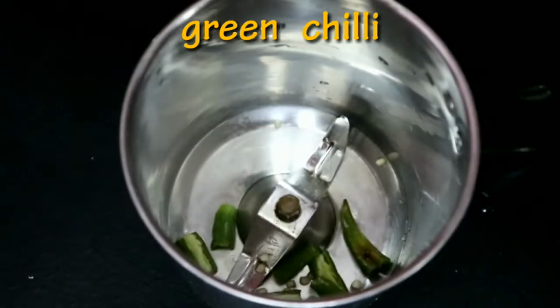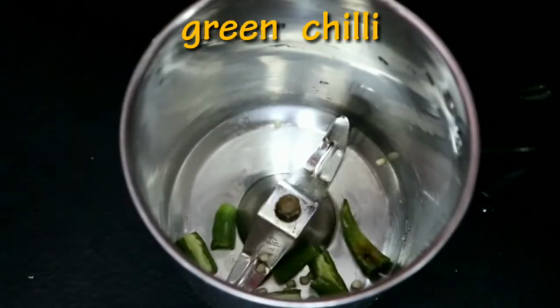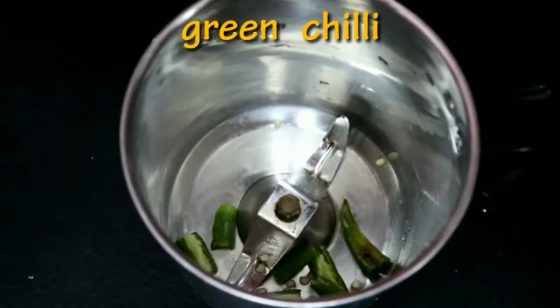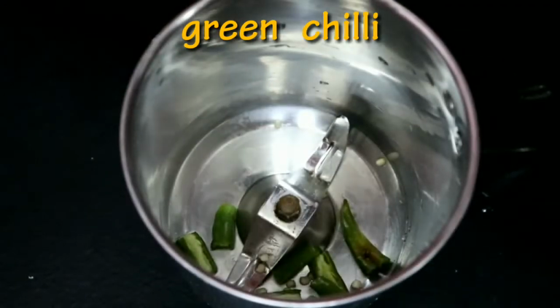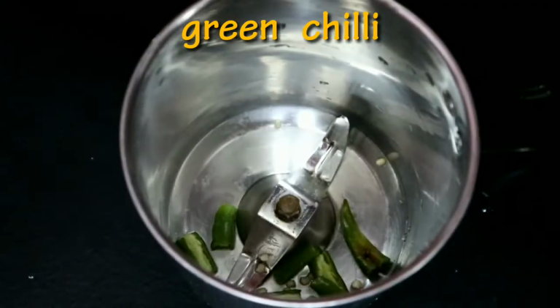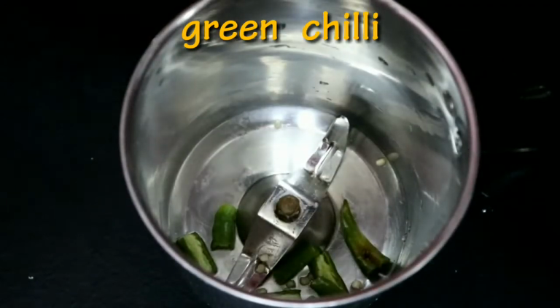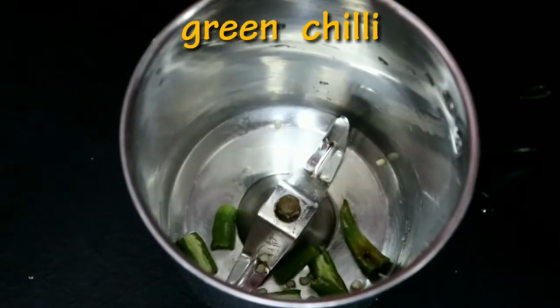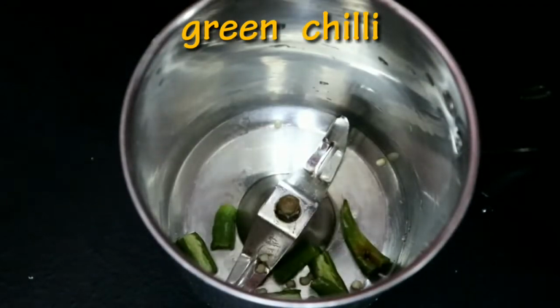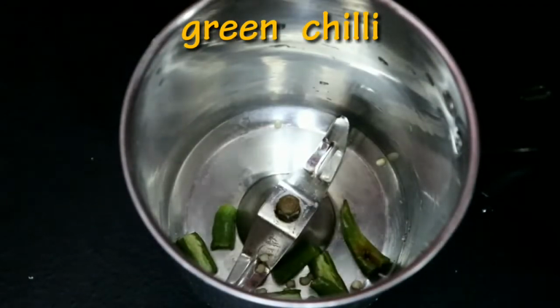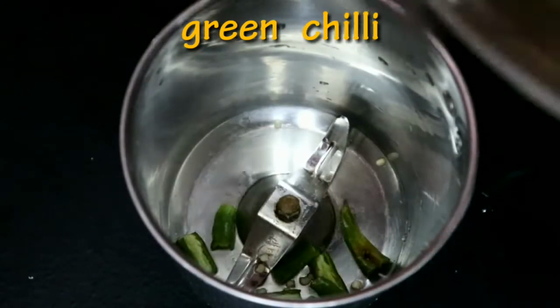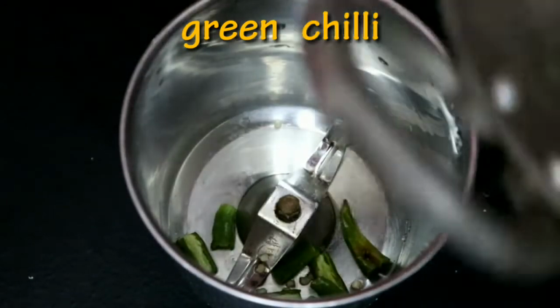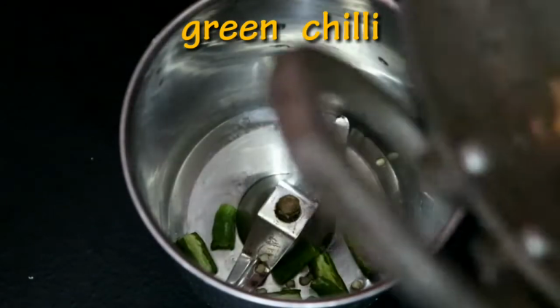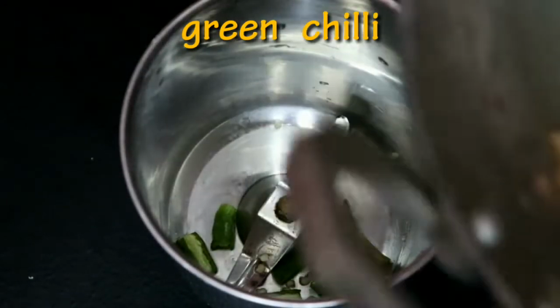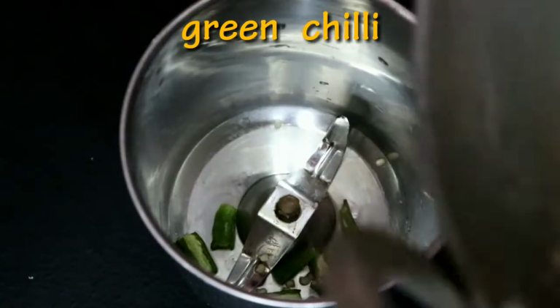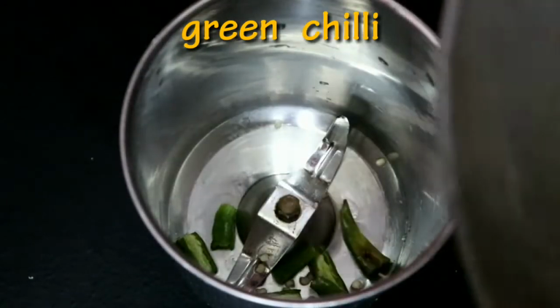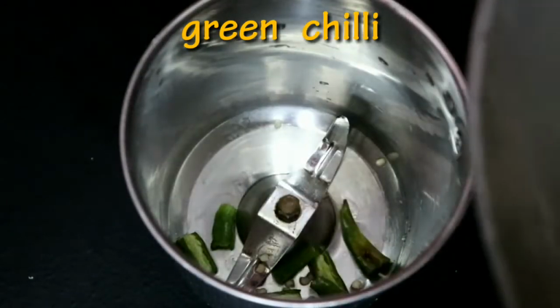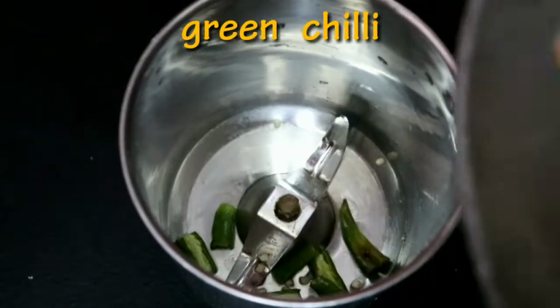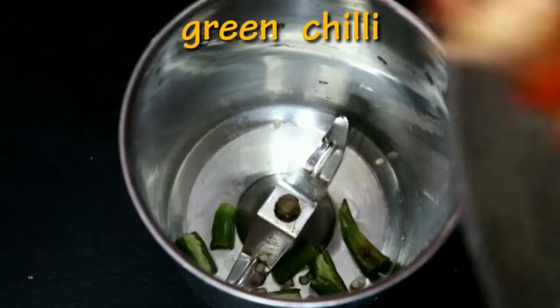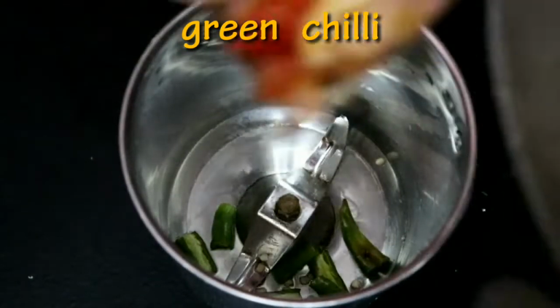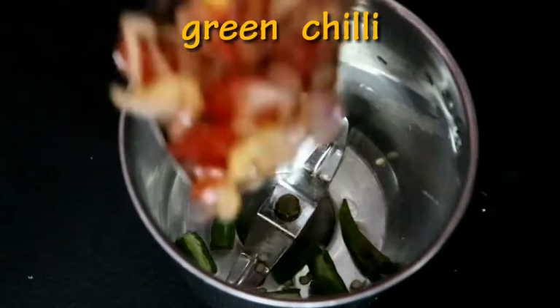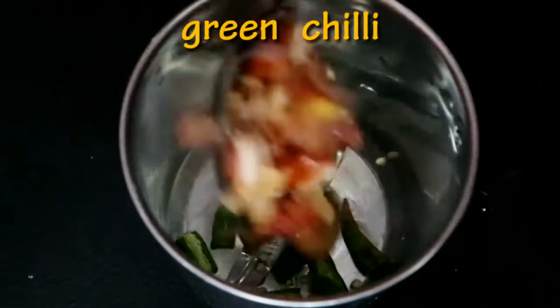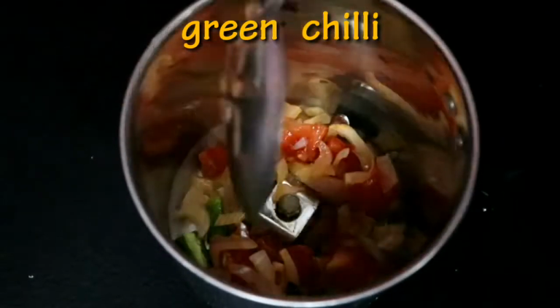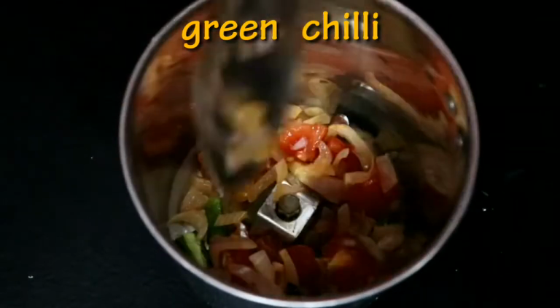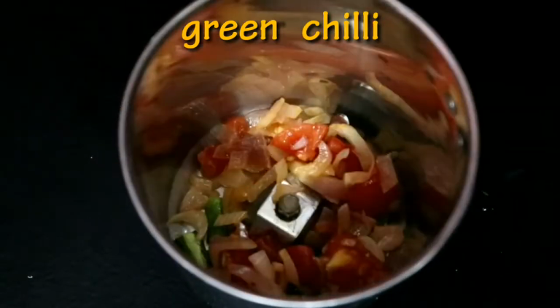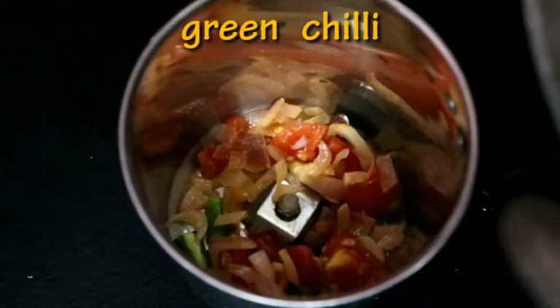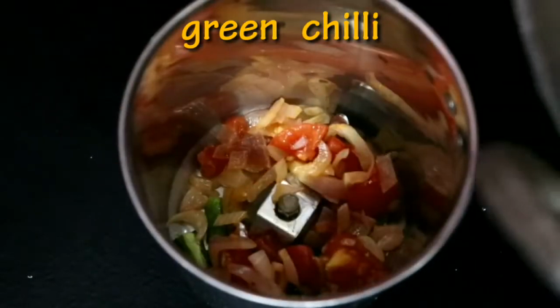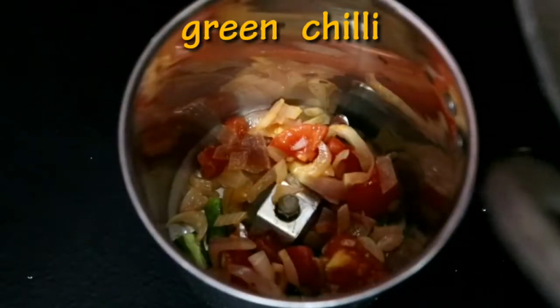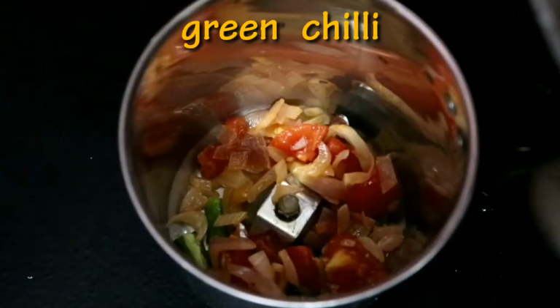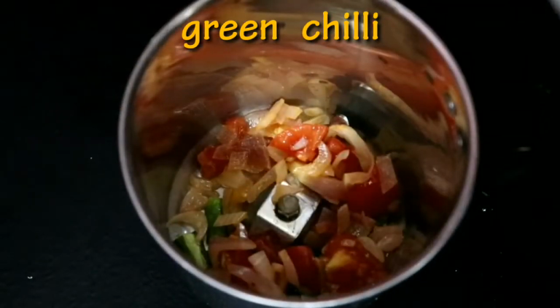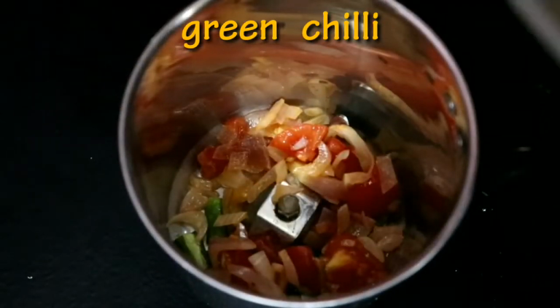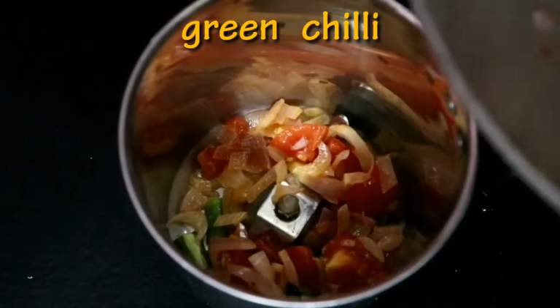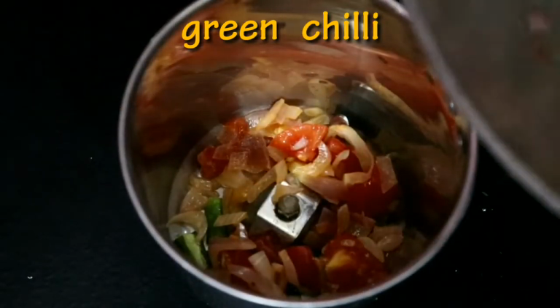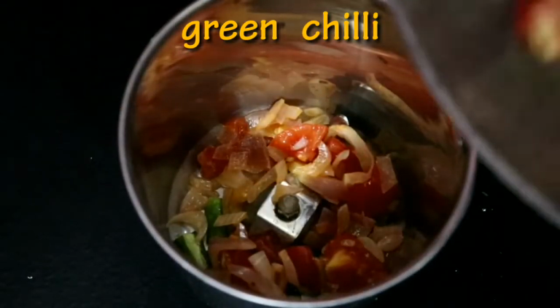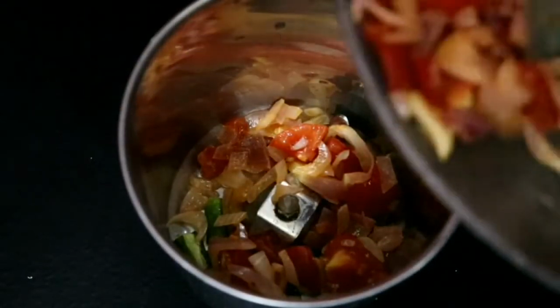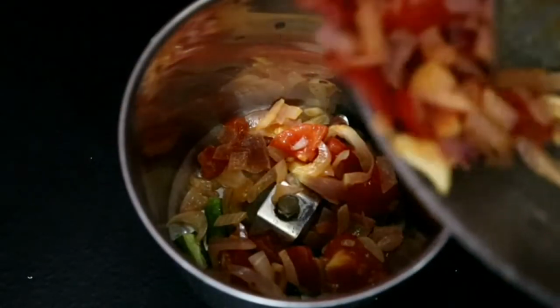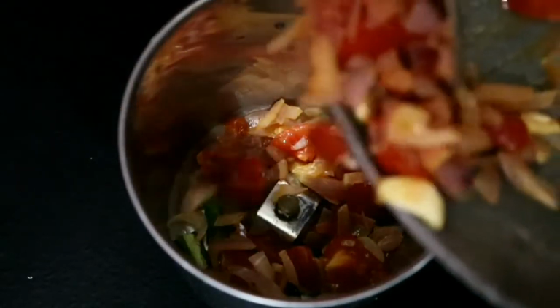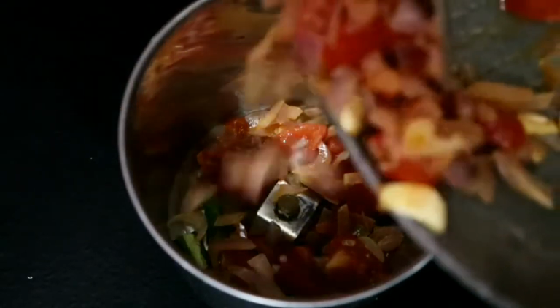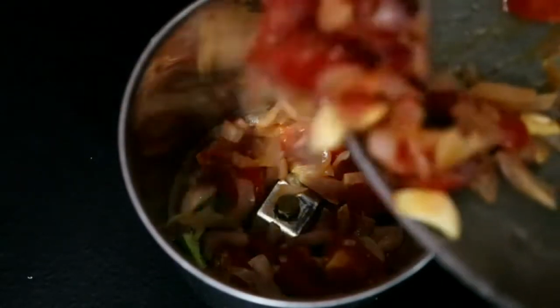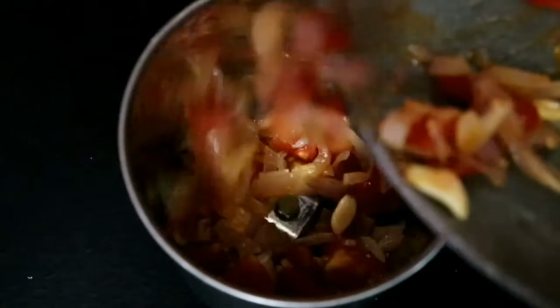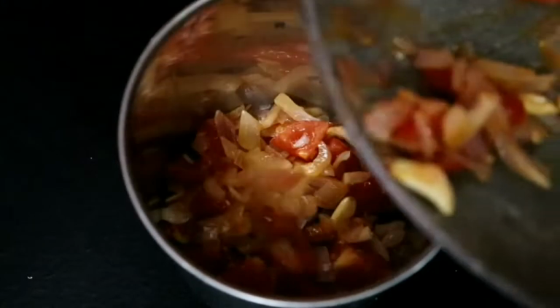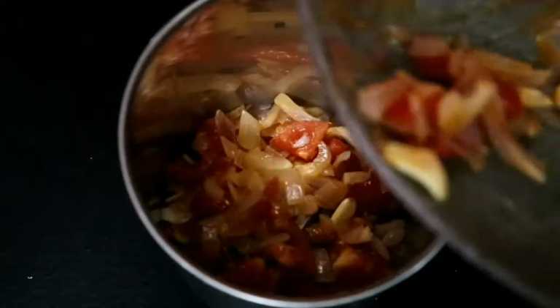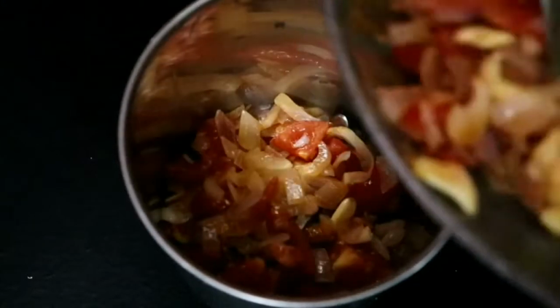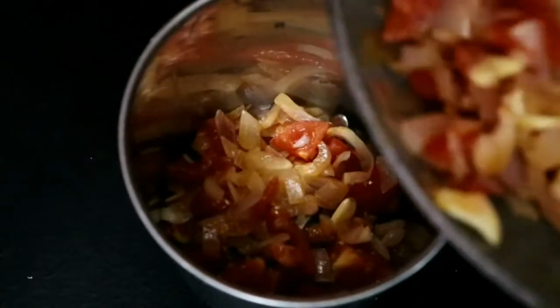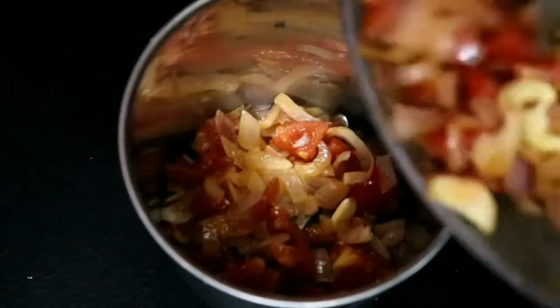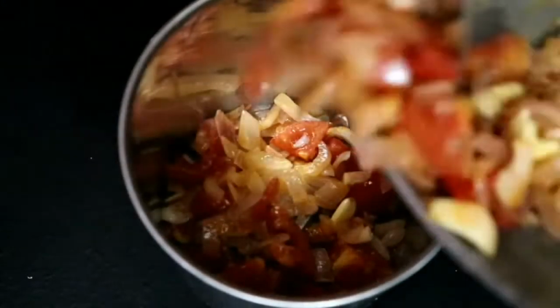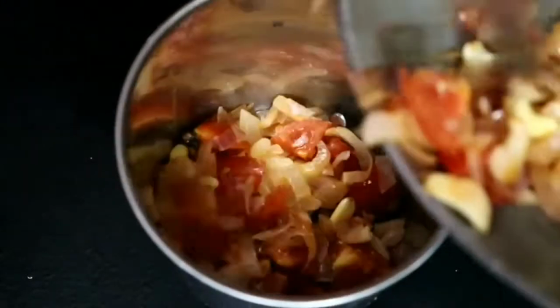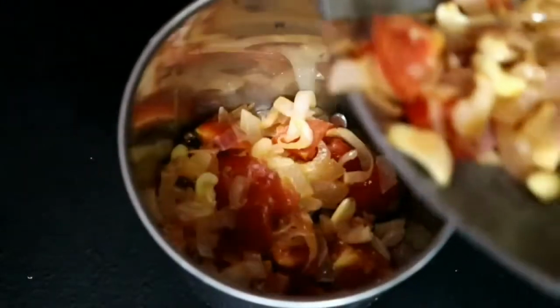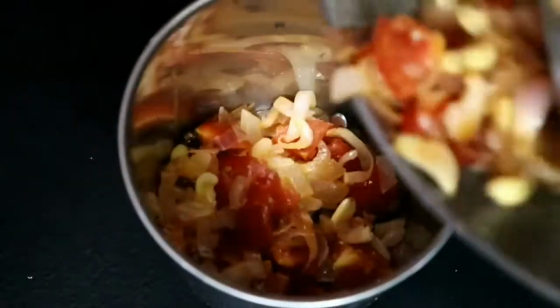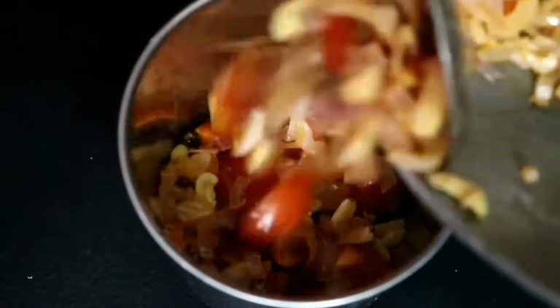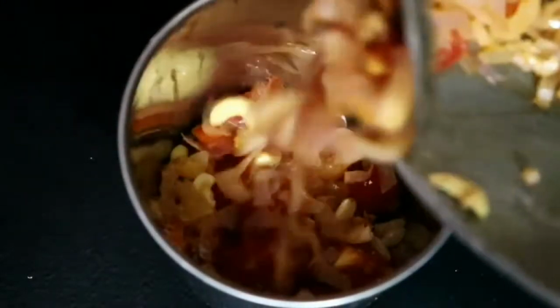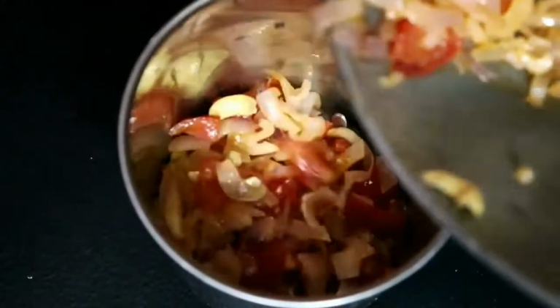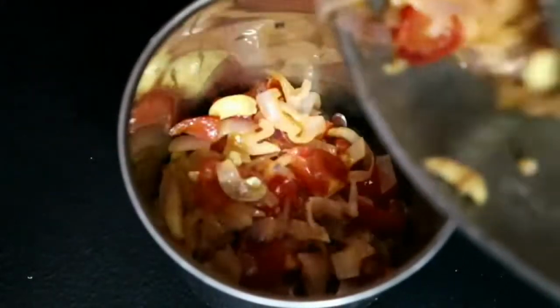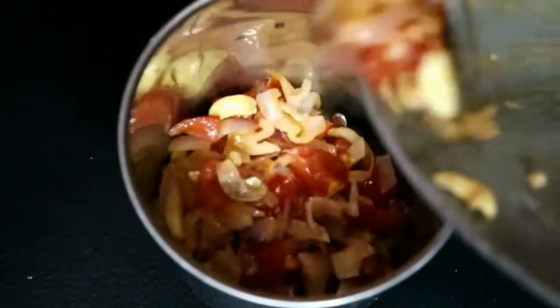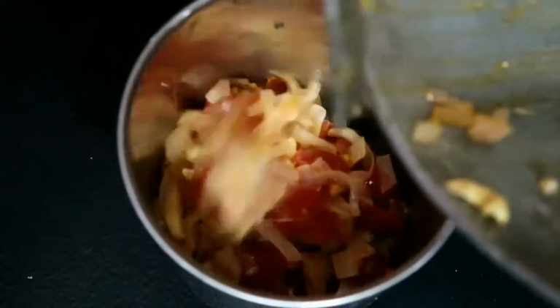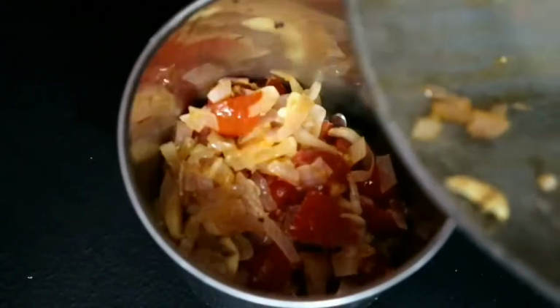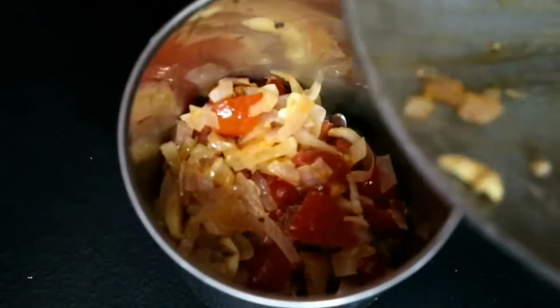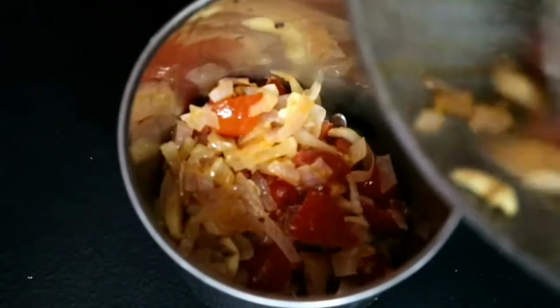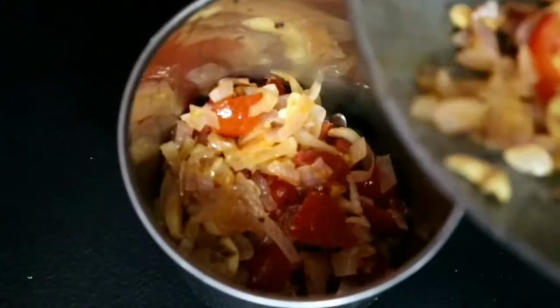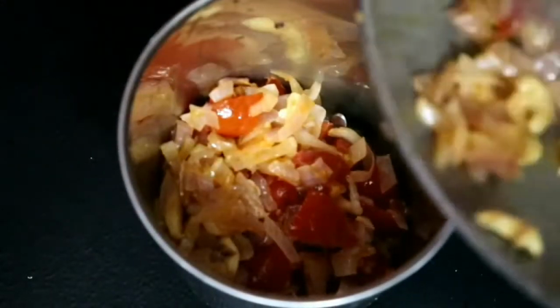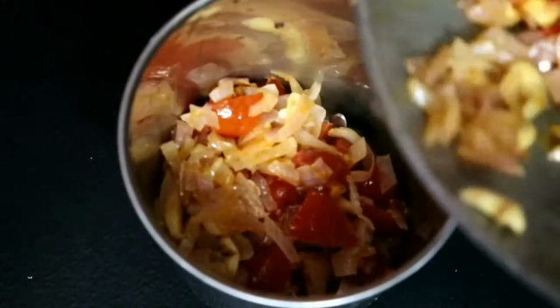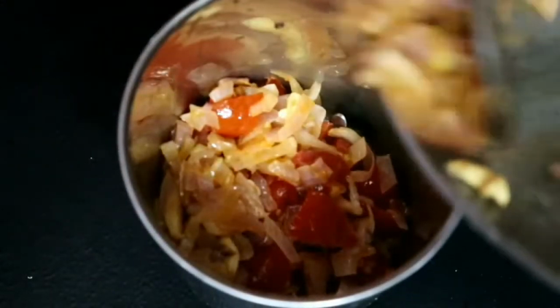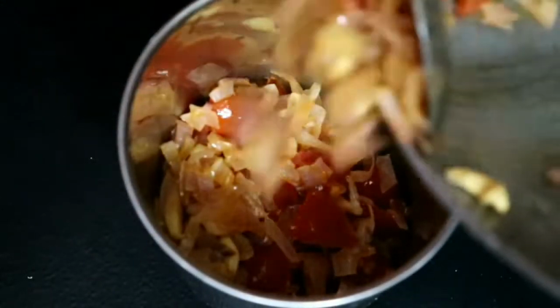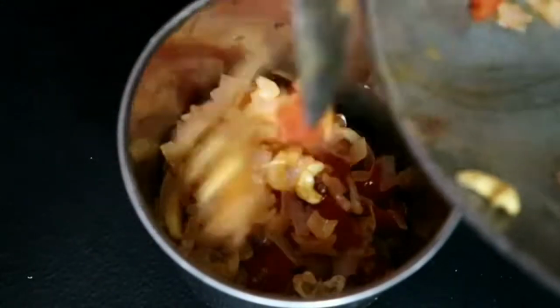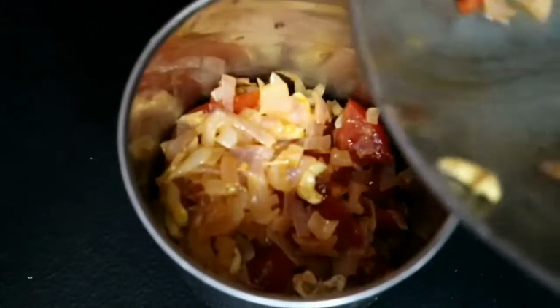Let's put the dried leaves in the ground. Let's put a little of the dried leaves.